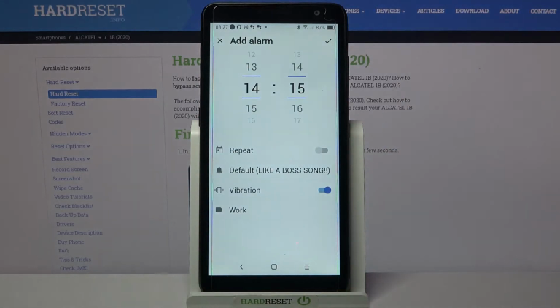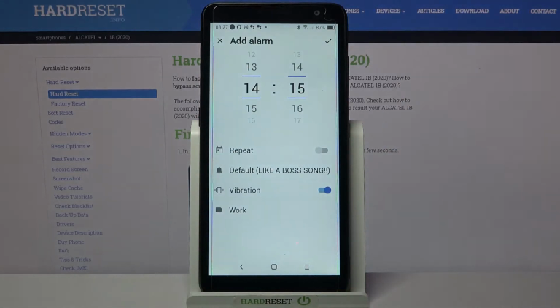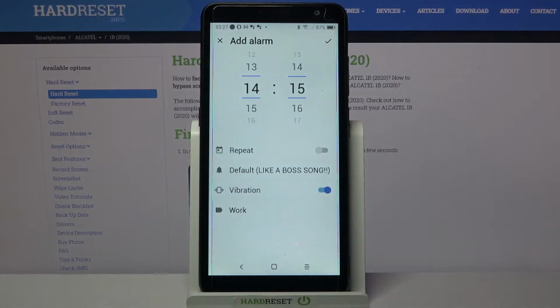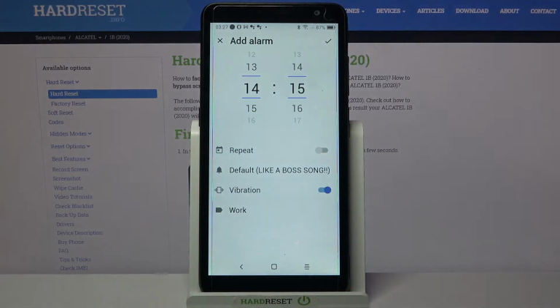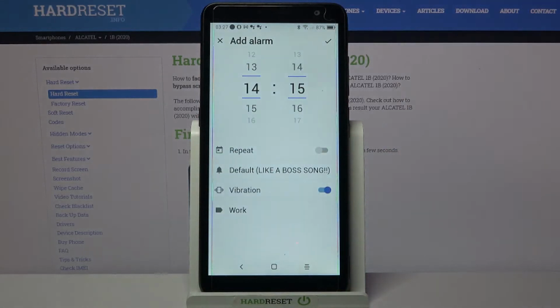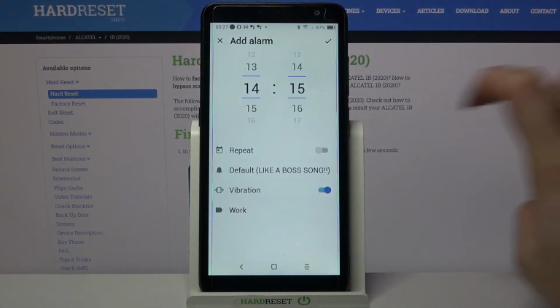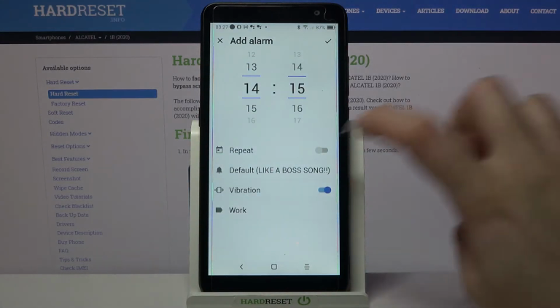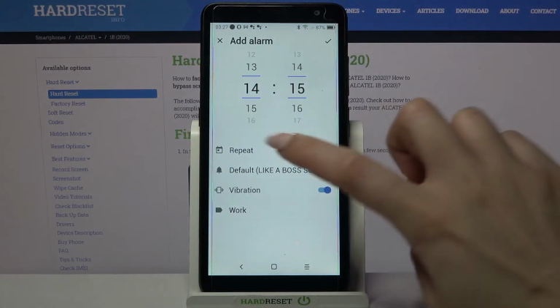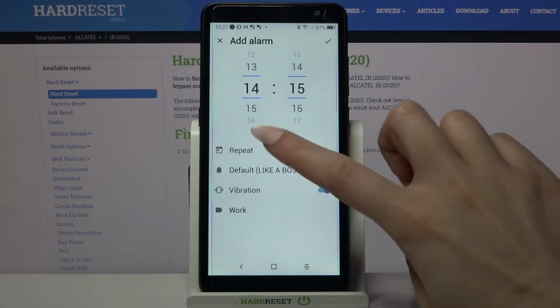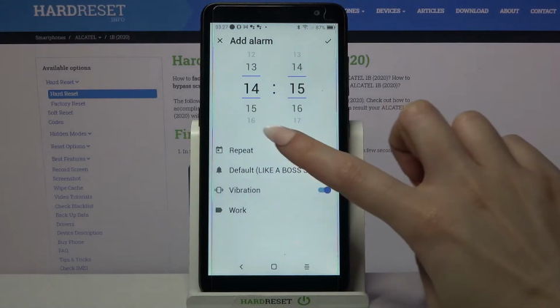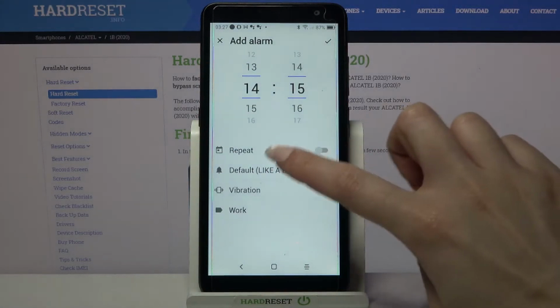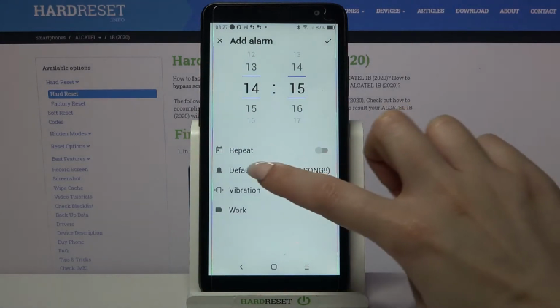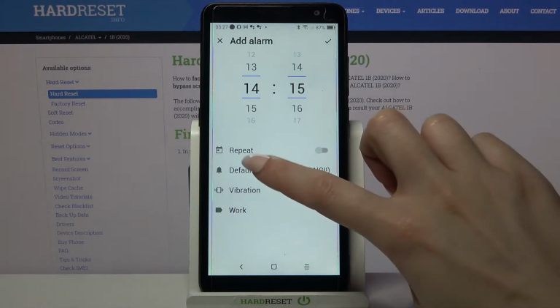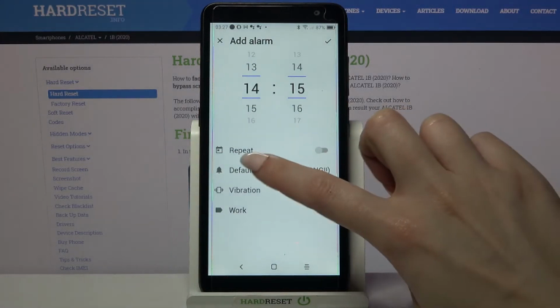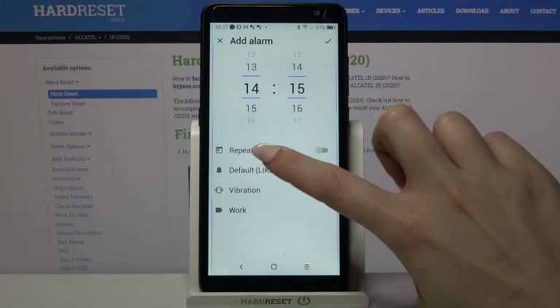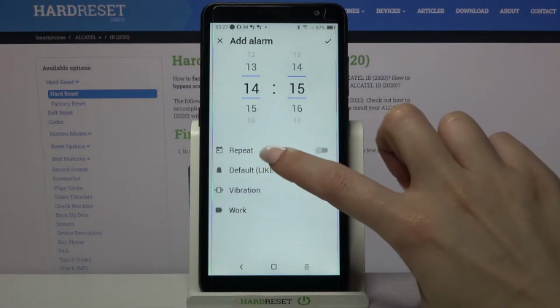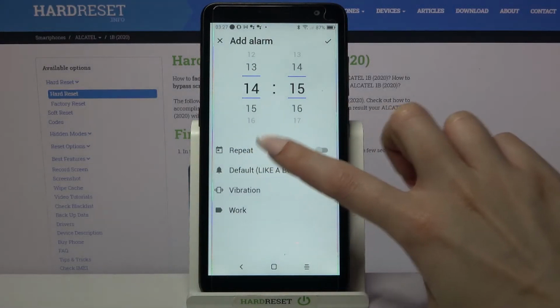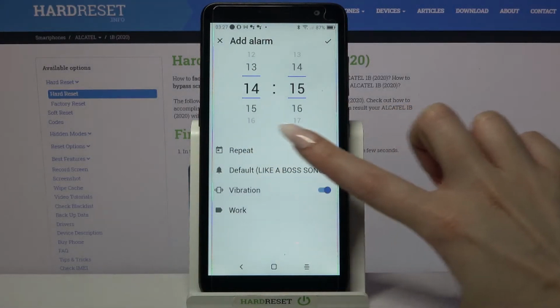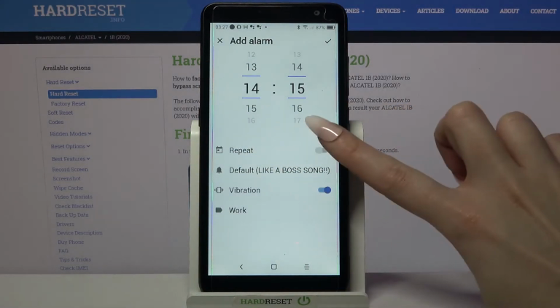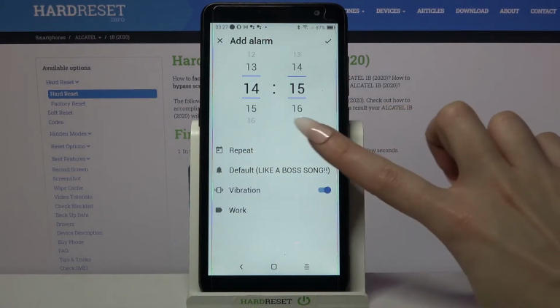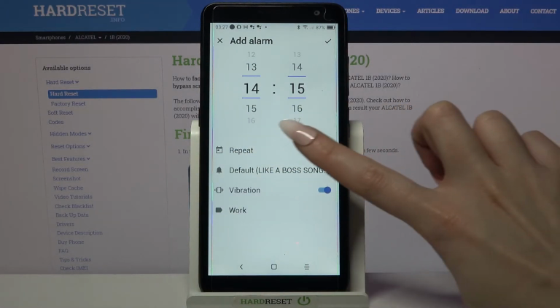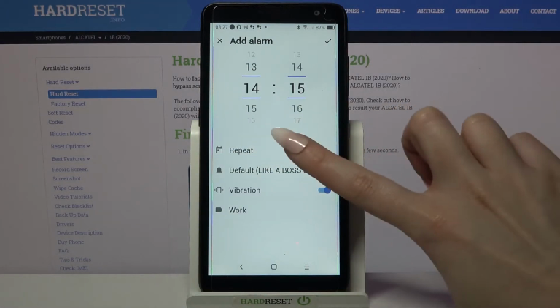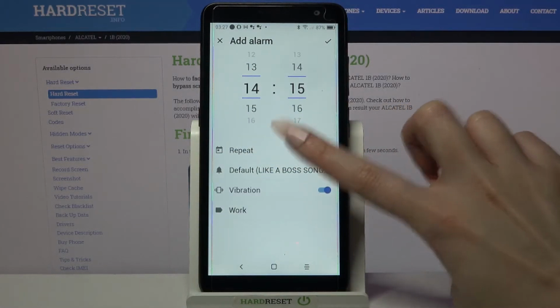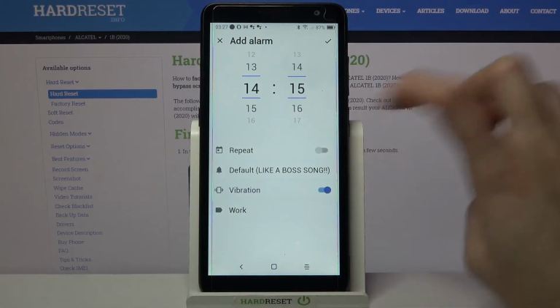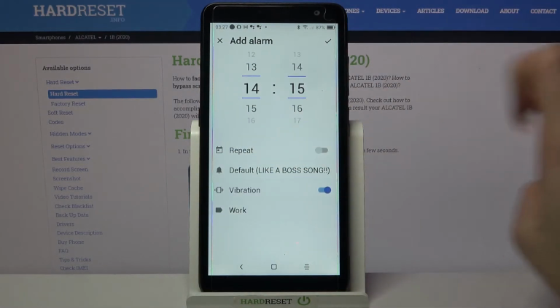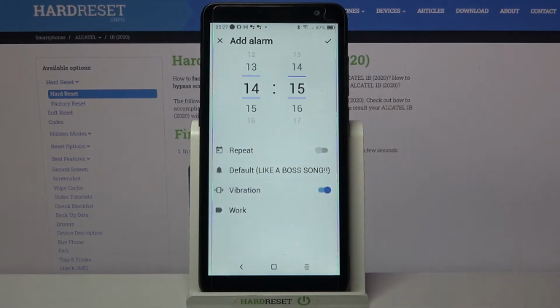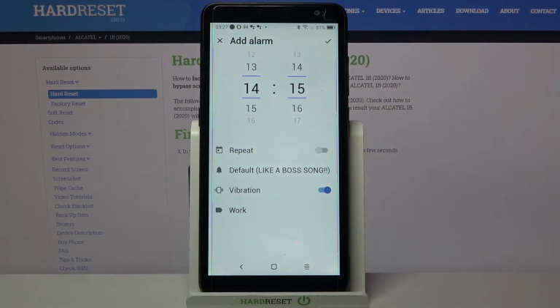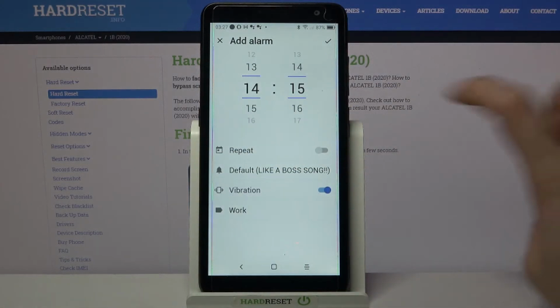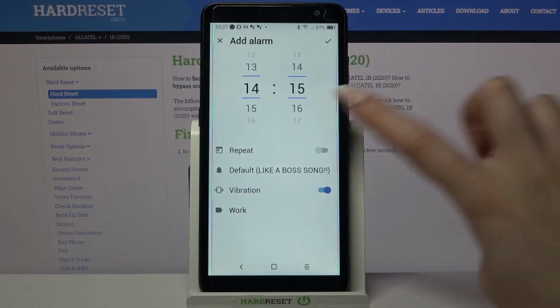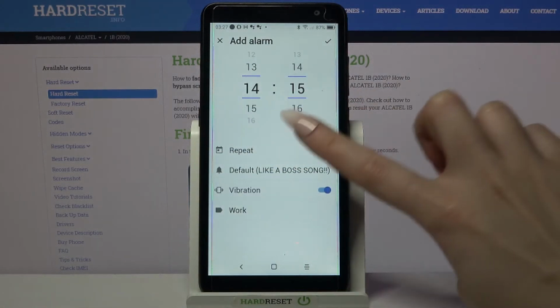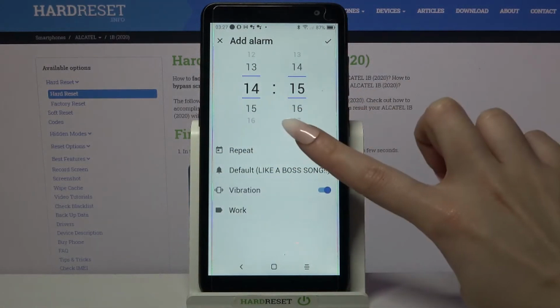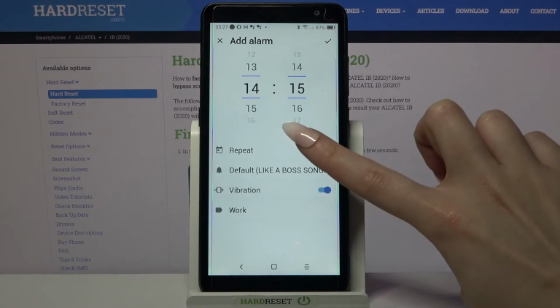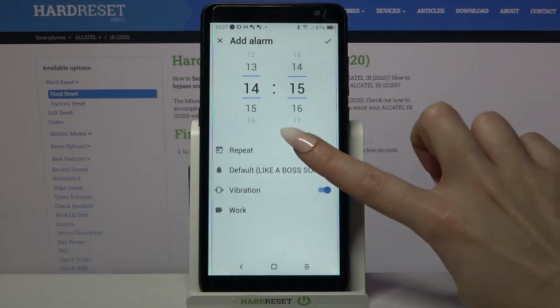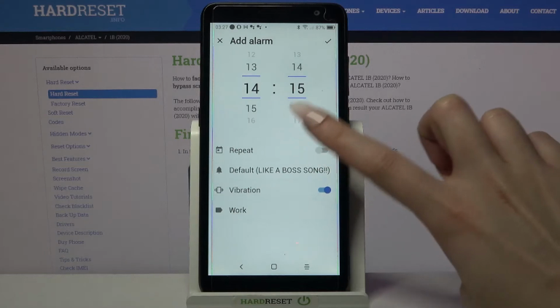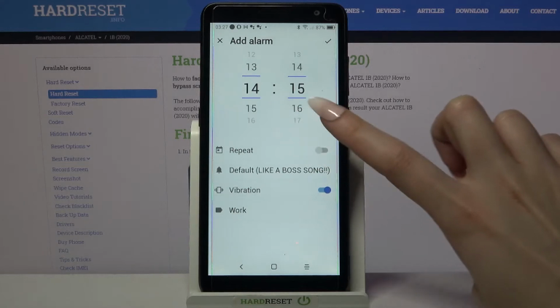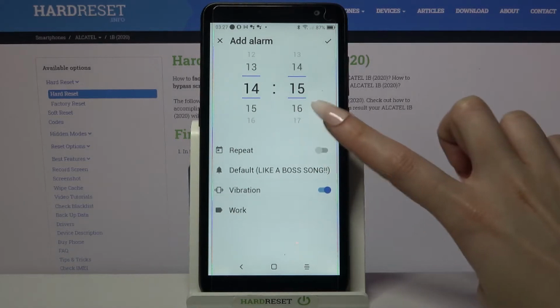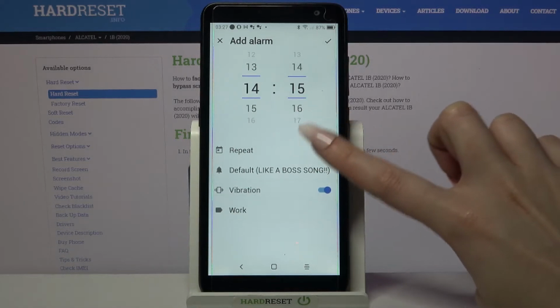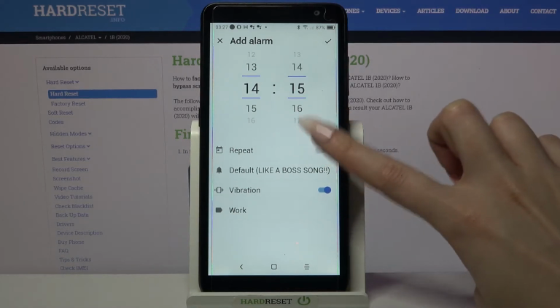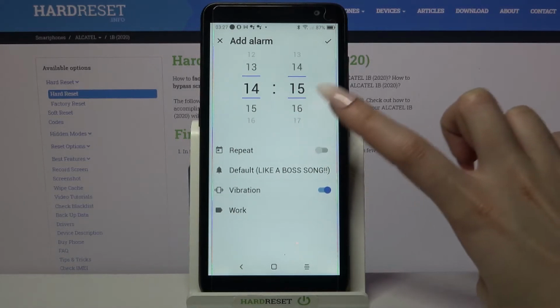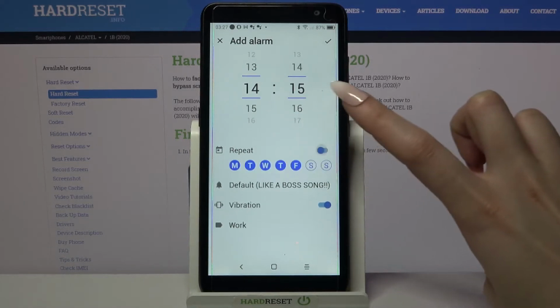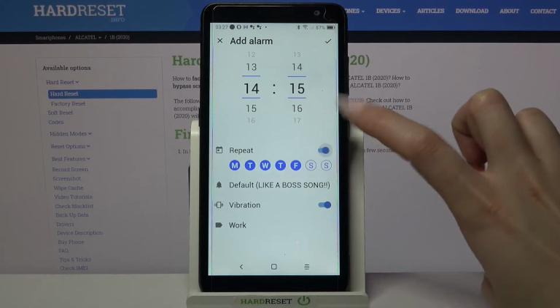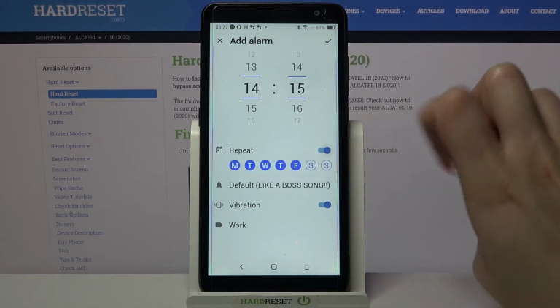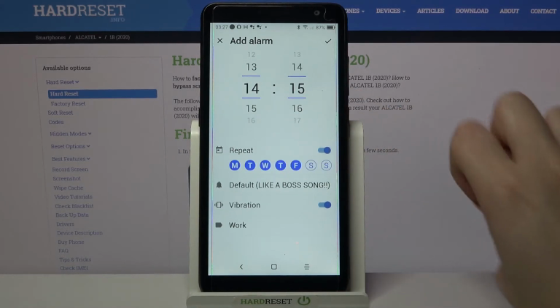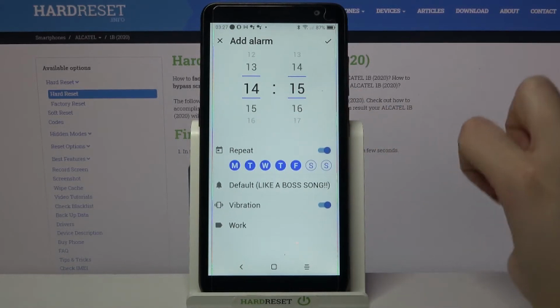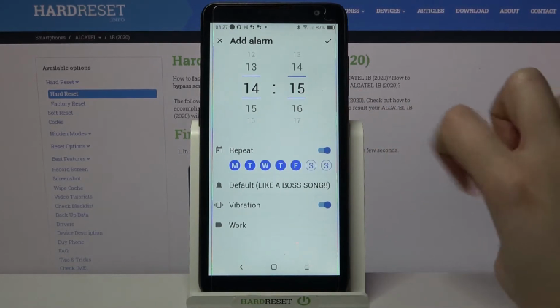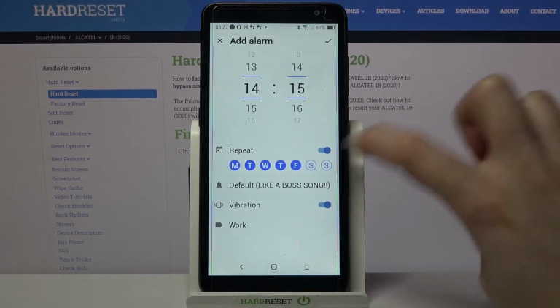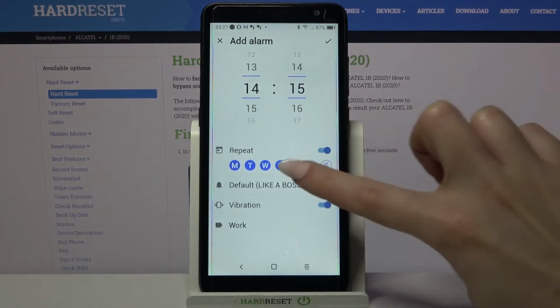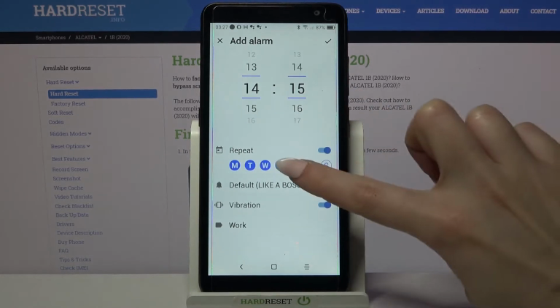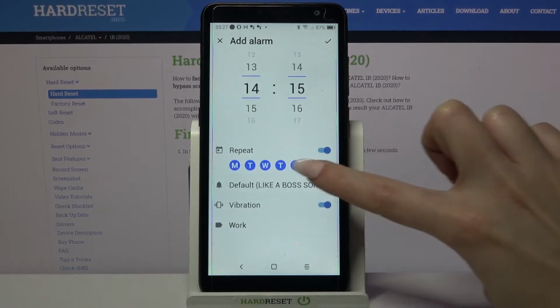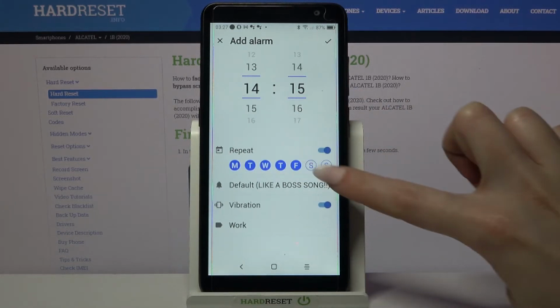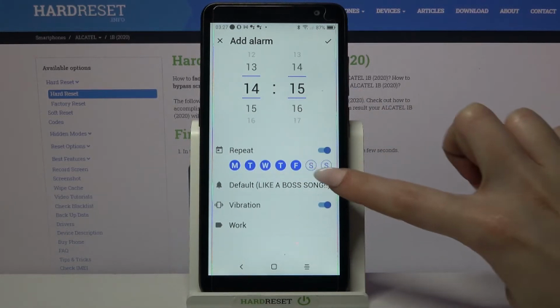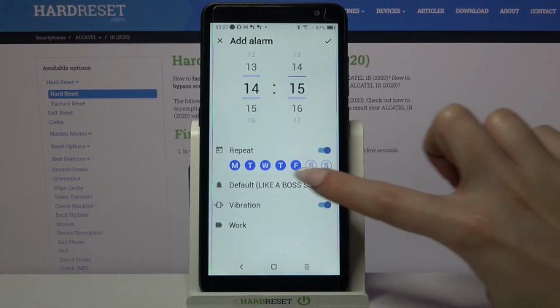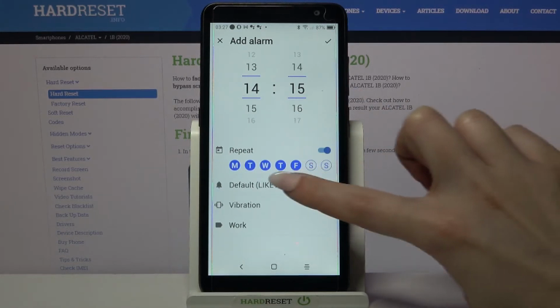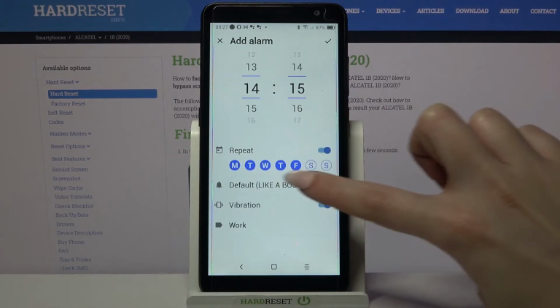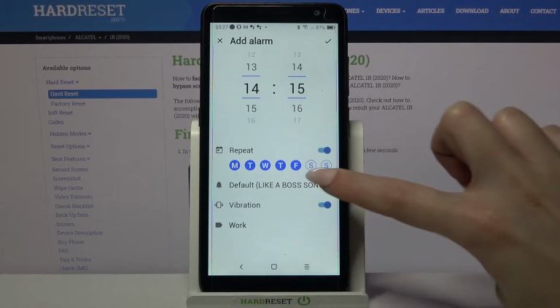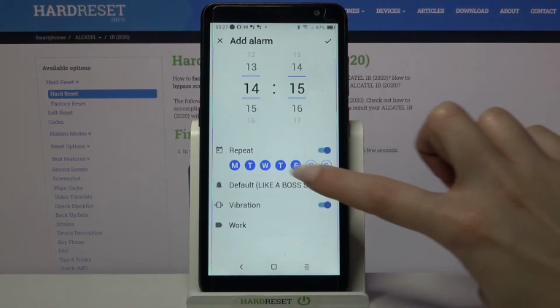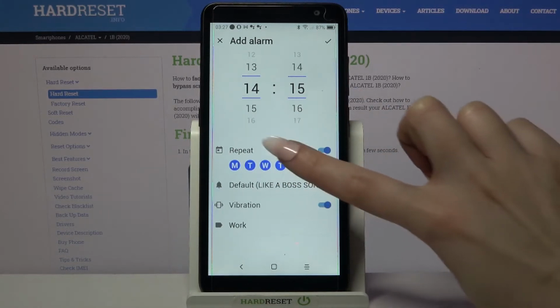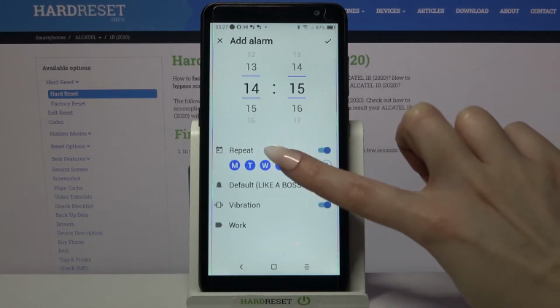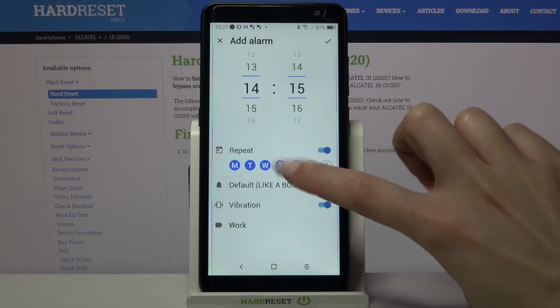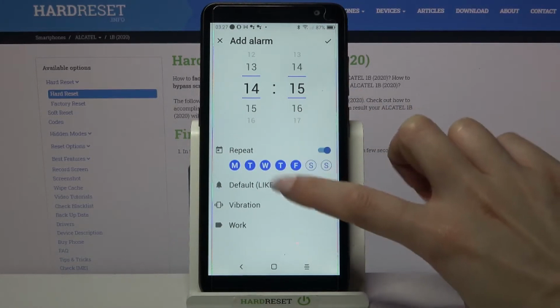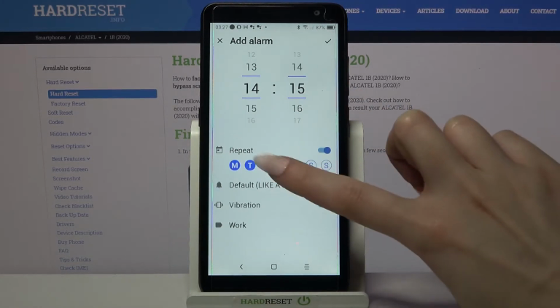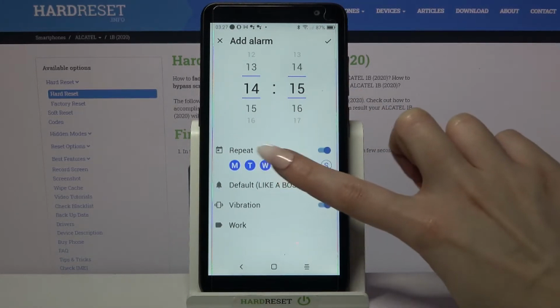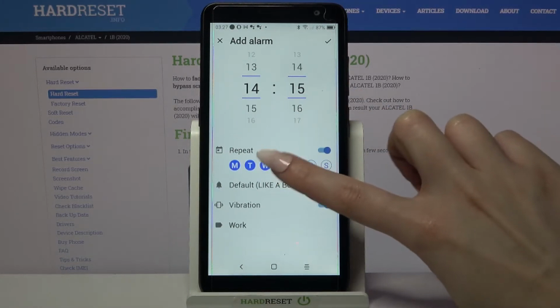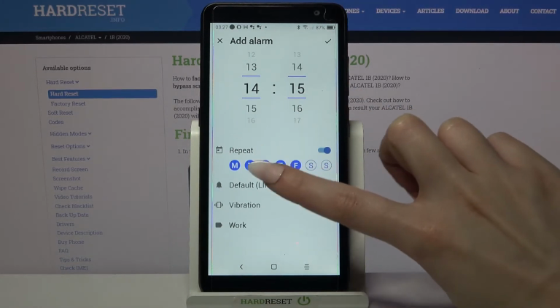Then you need to click on repeat and select the dates of the week.